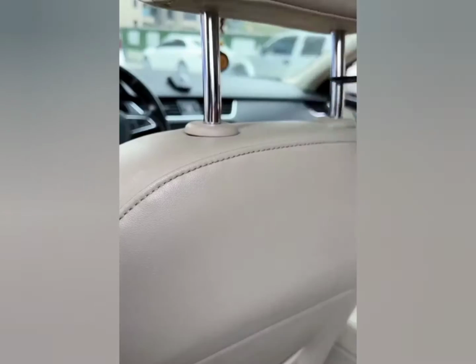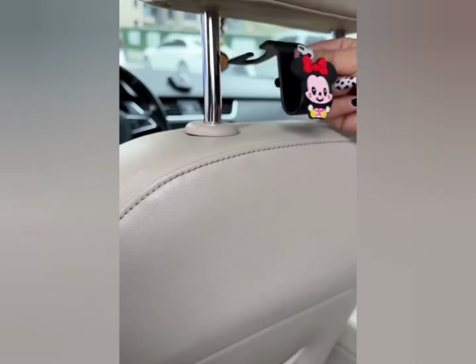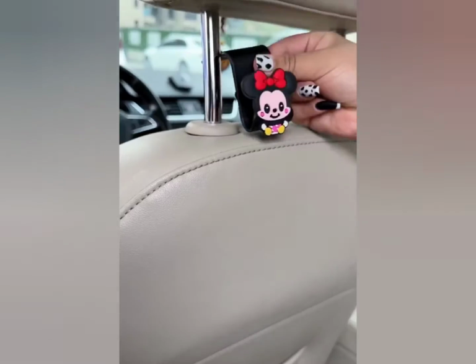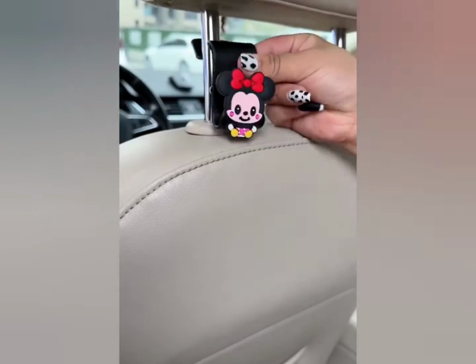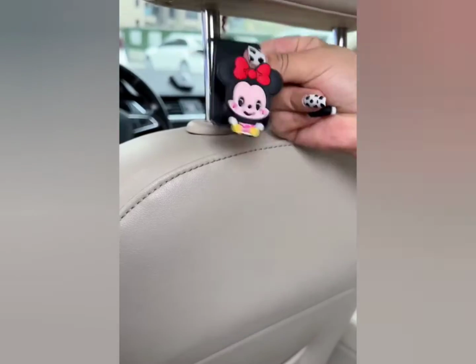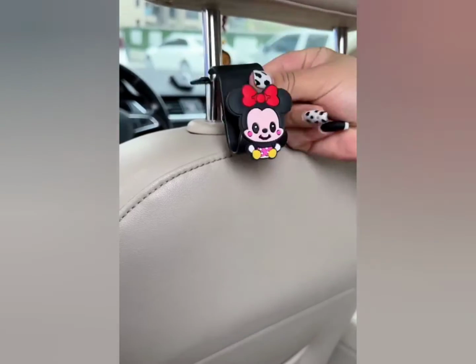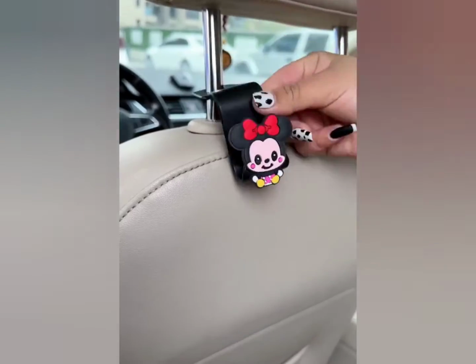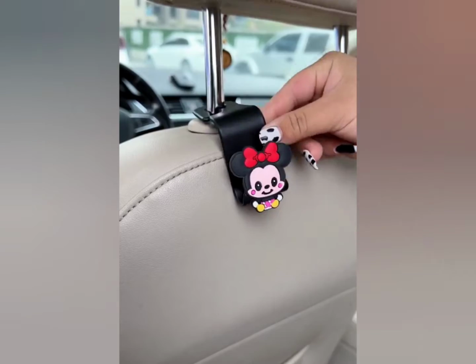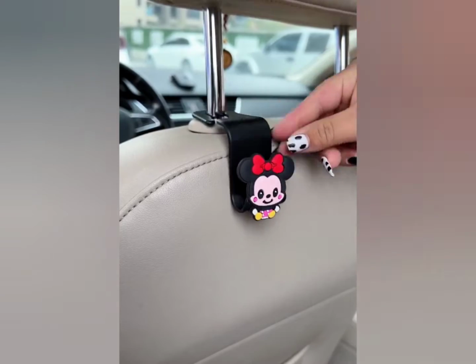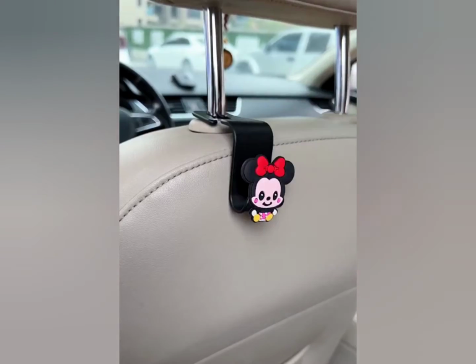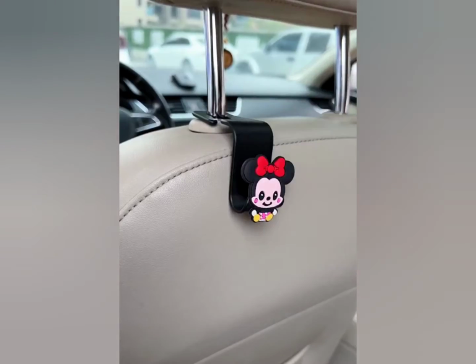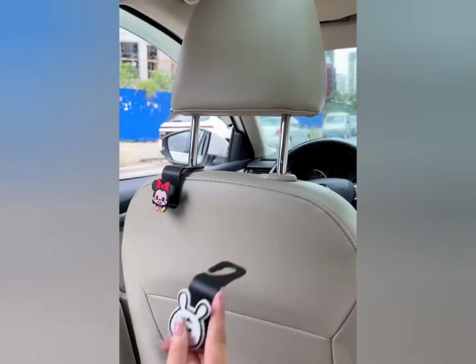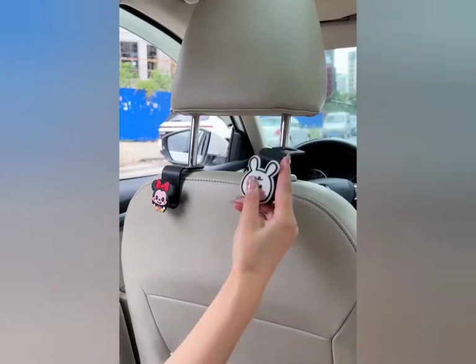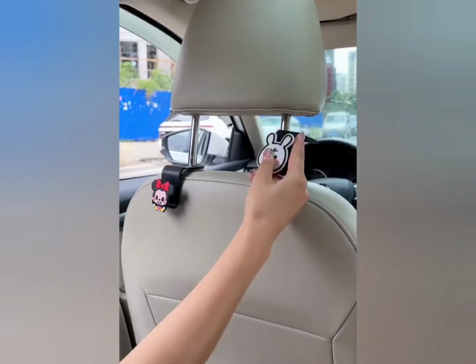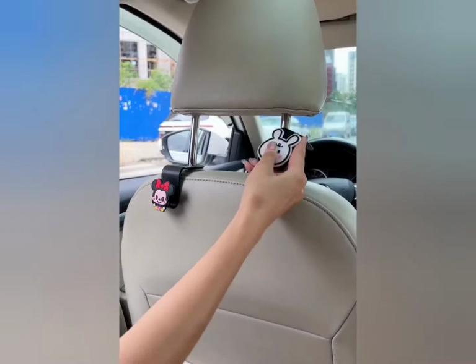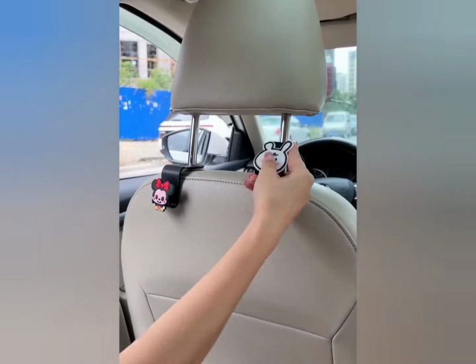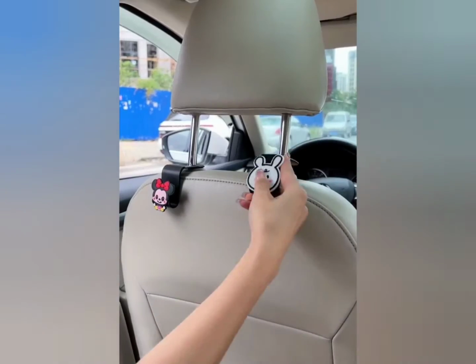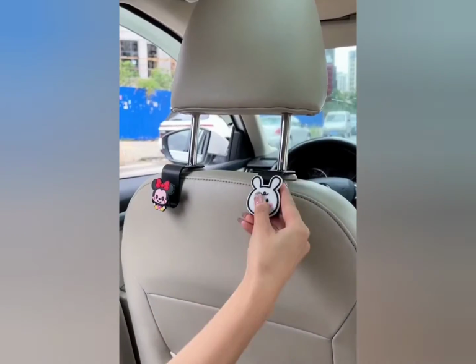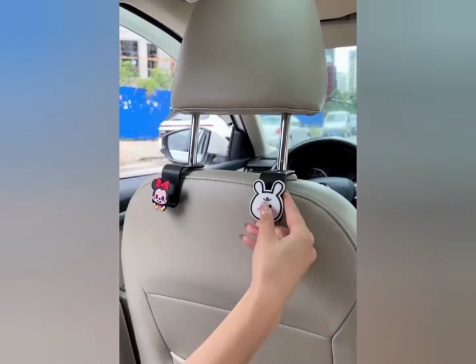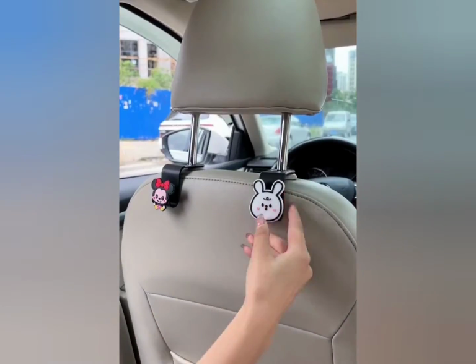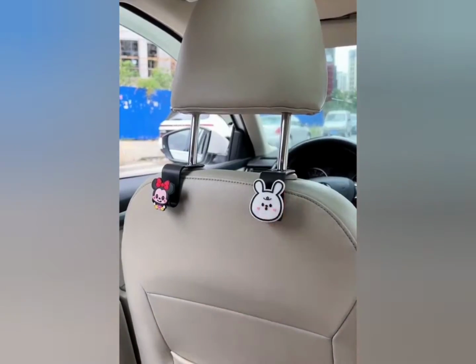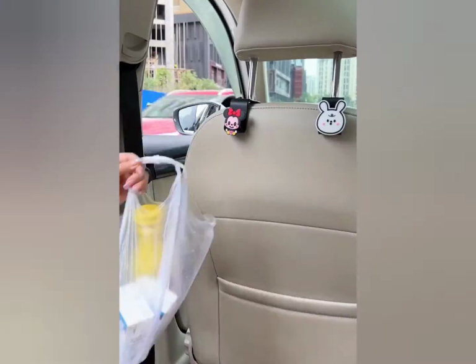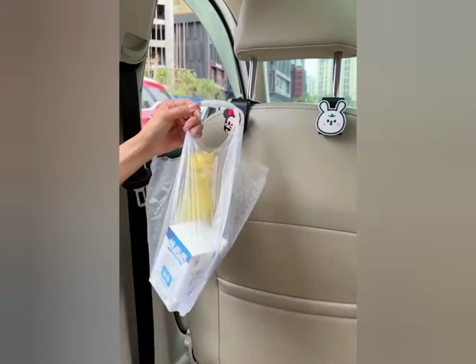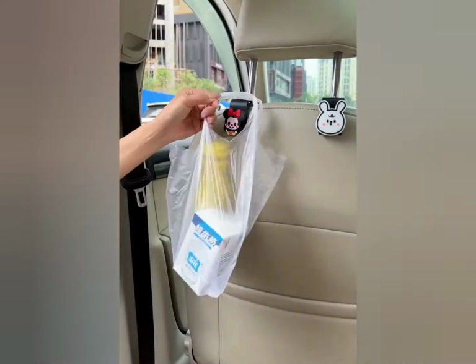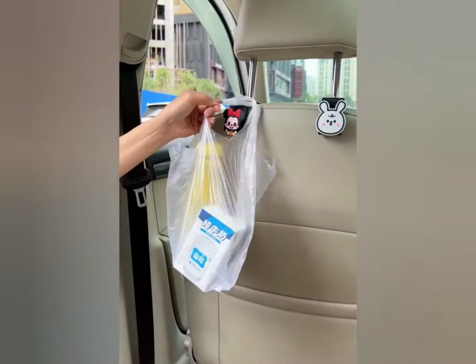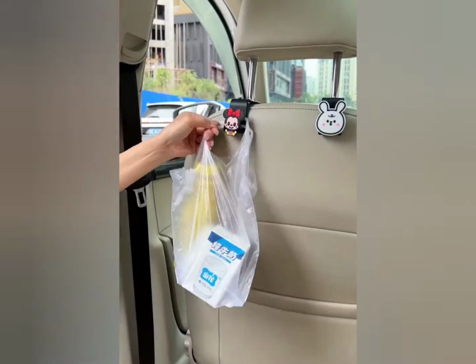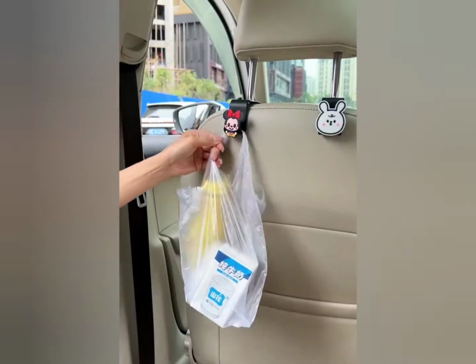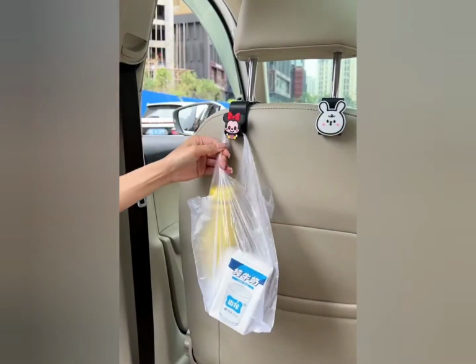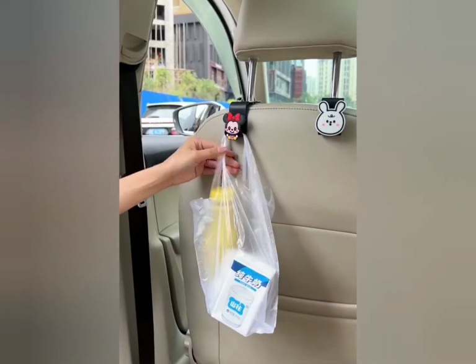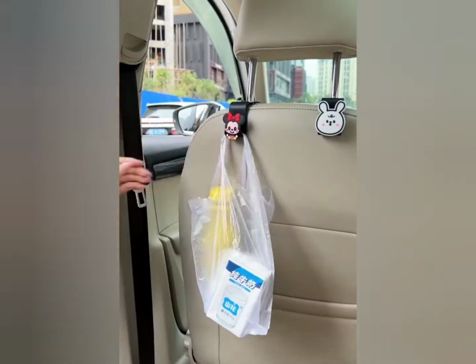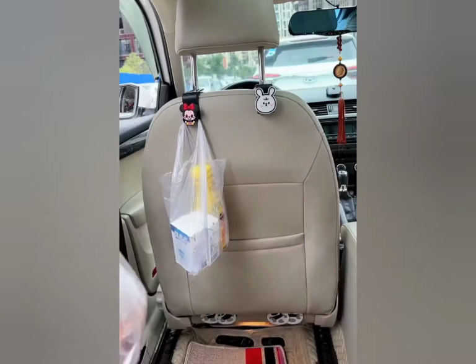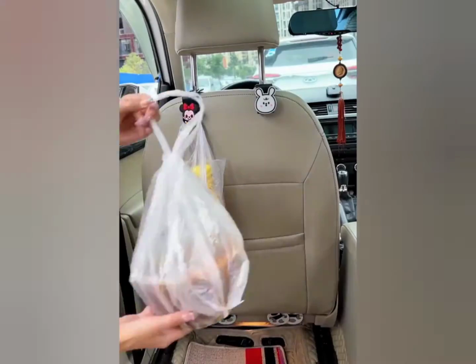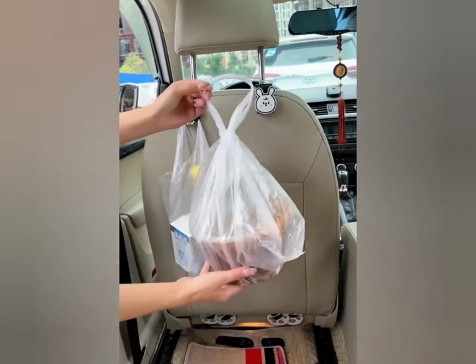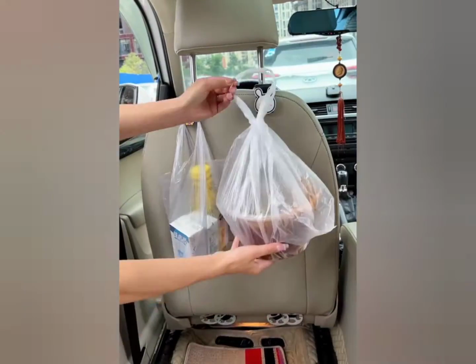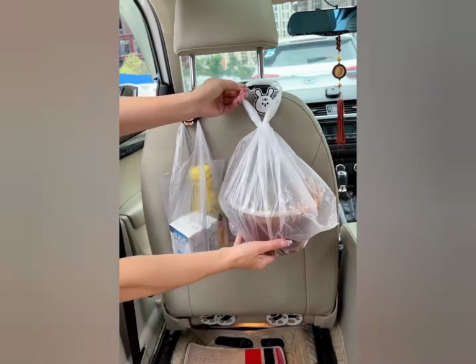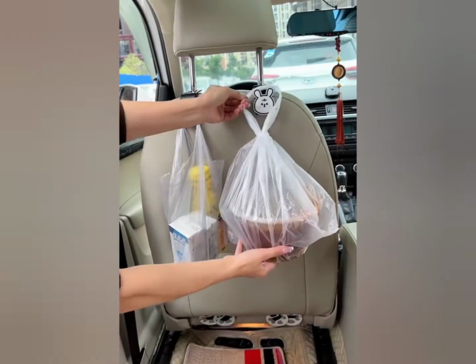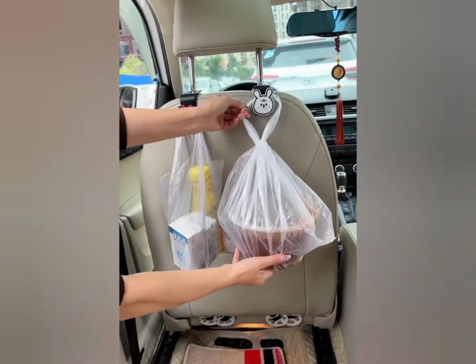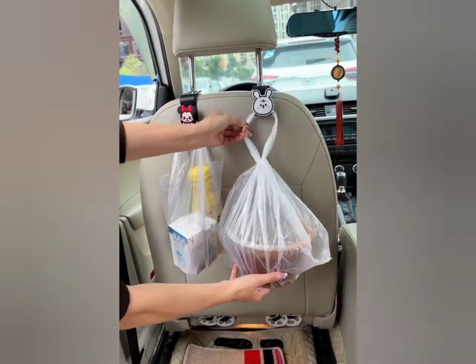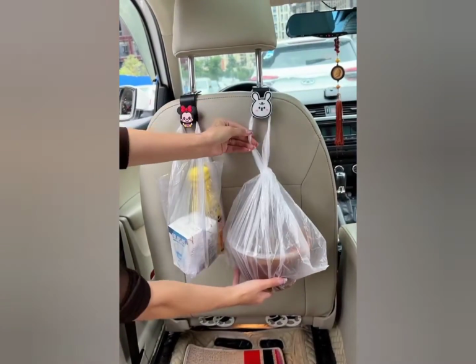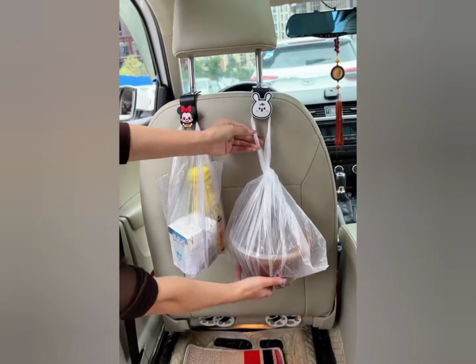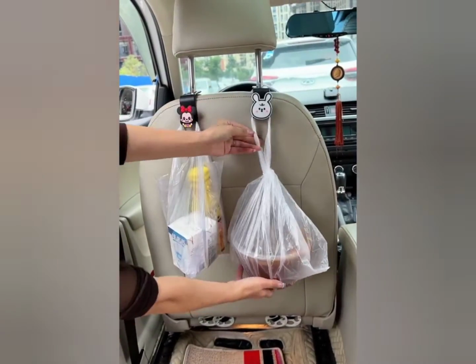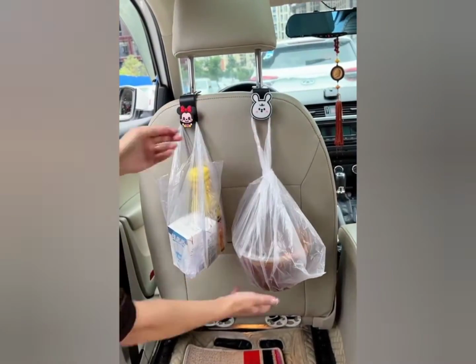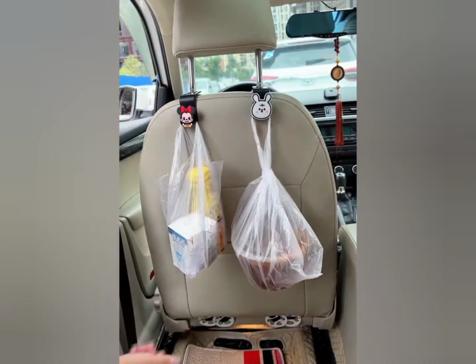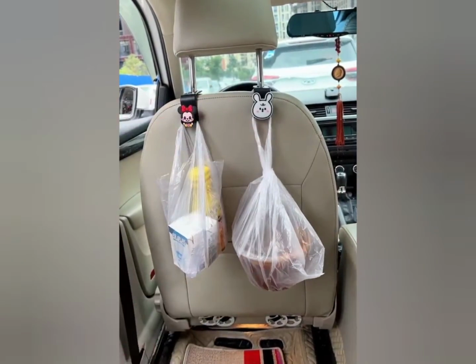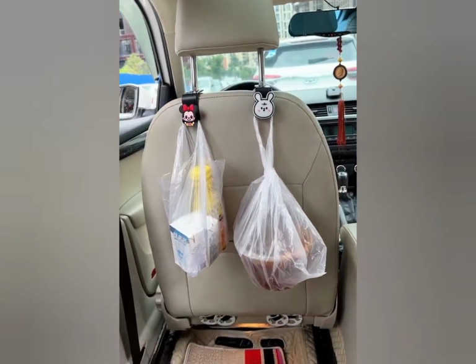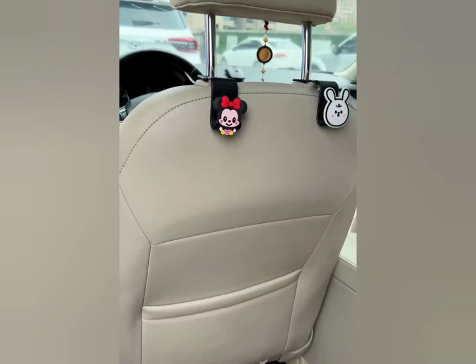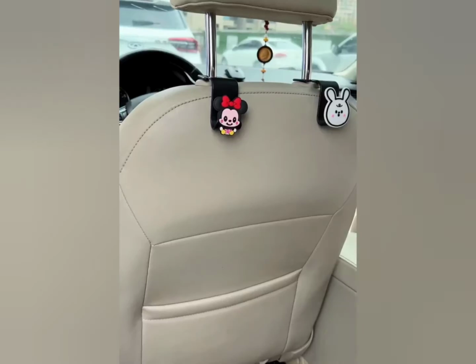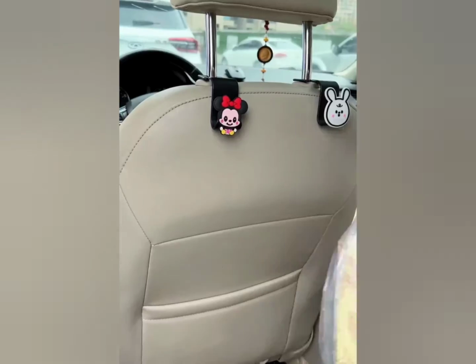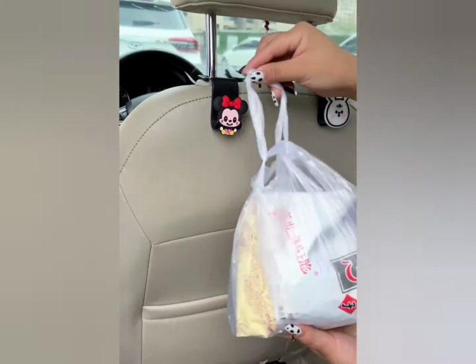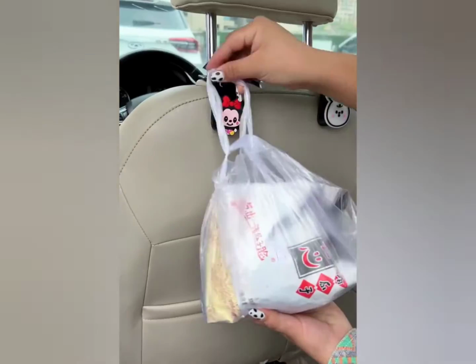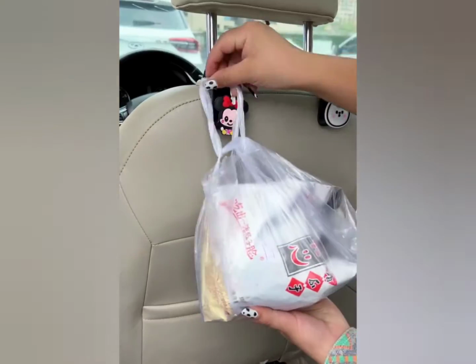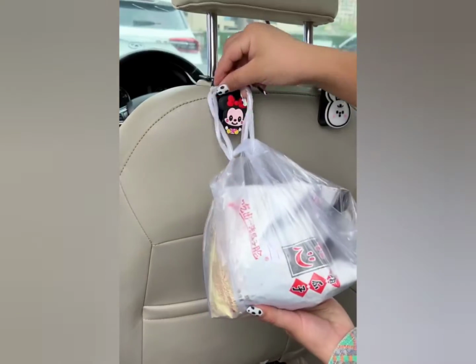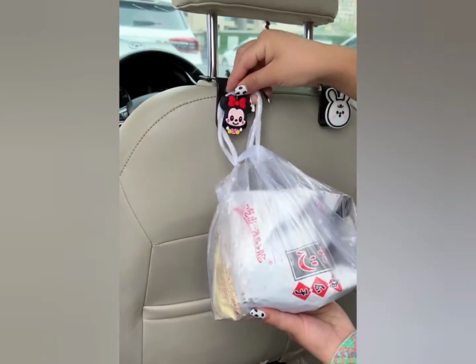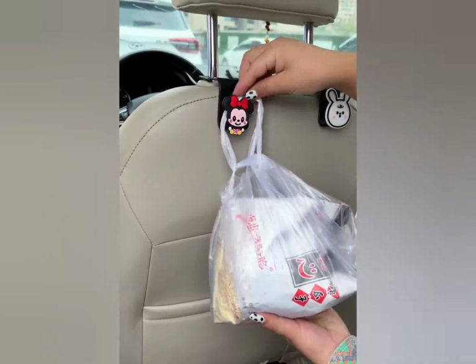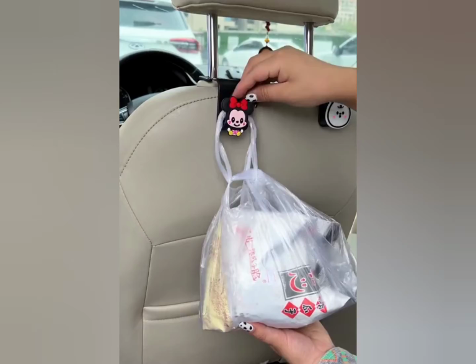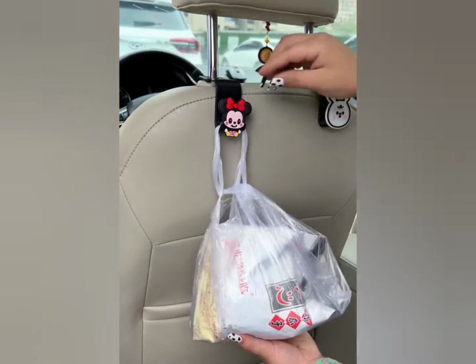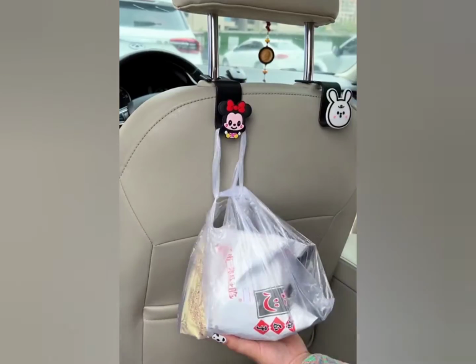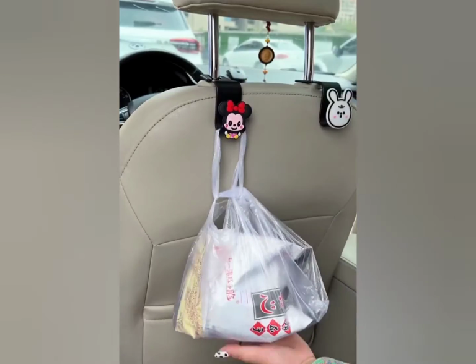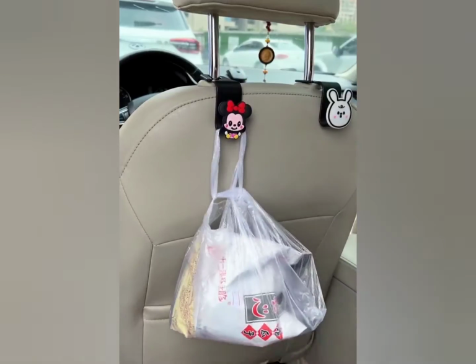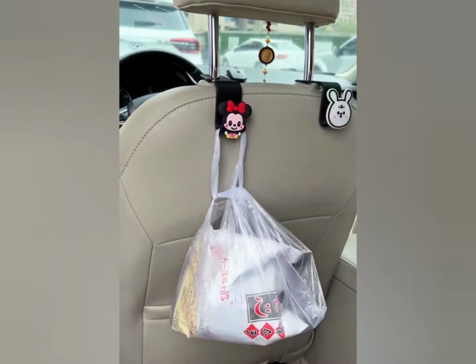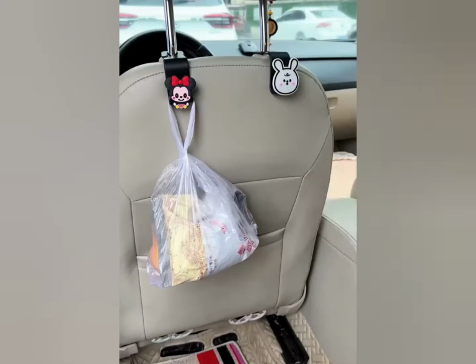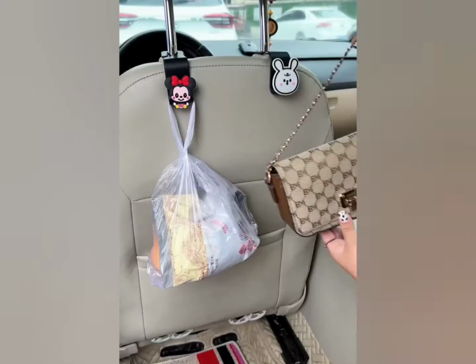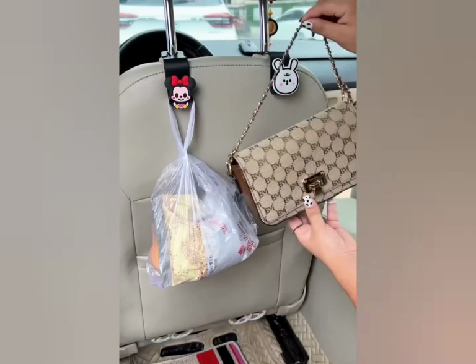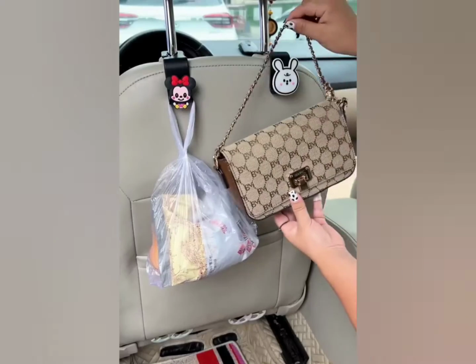This is a car rear seat hook. Anything can be hung on it — very convenient and practical.